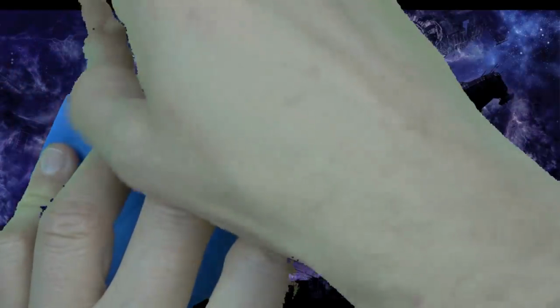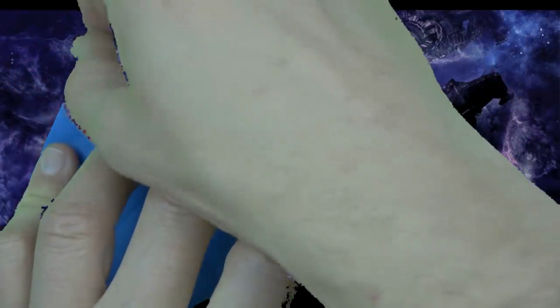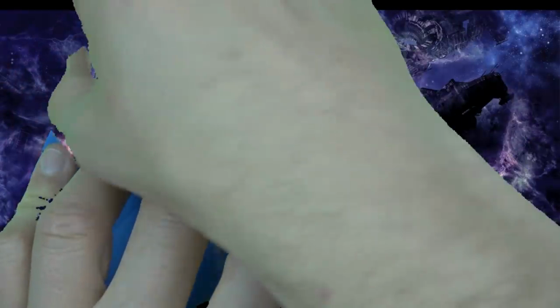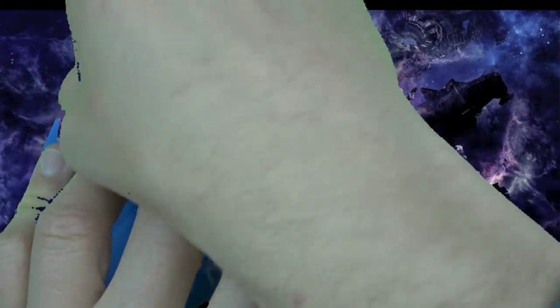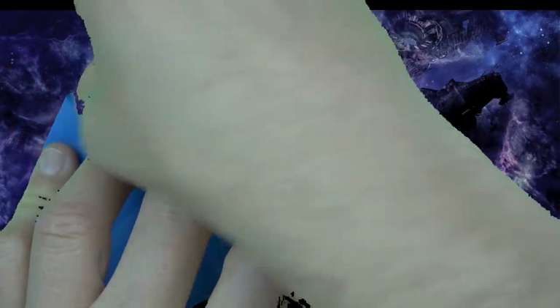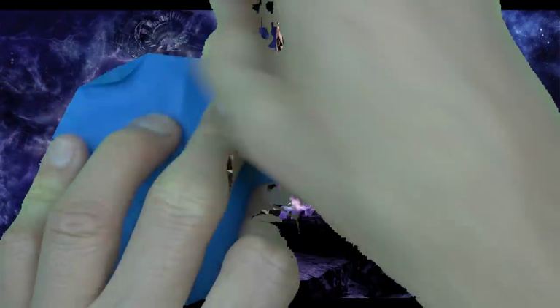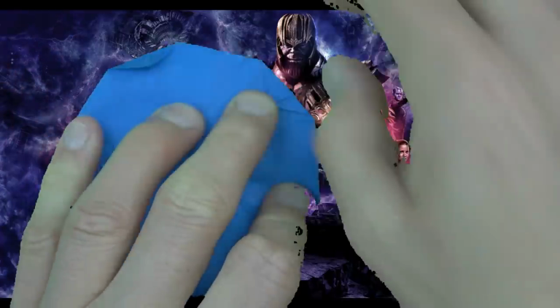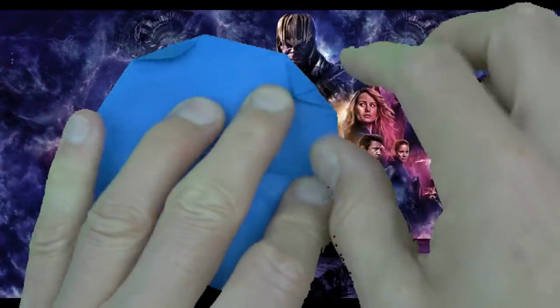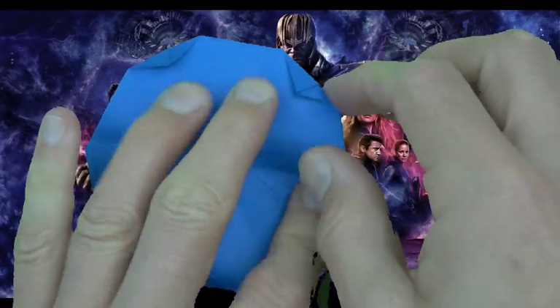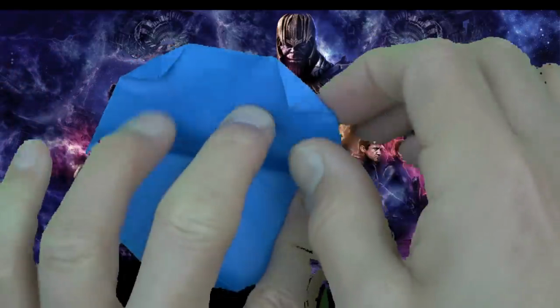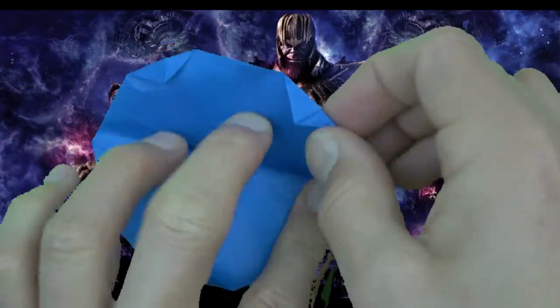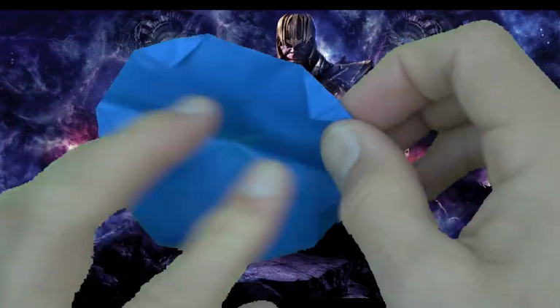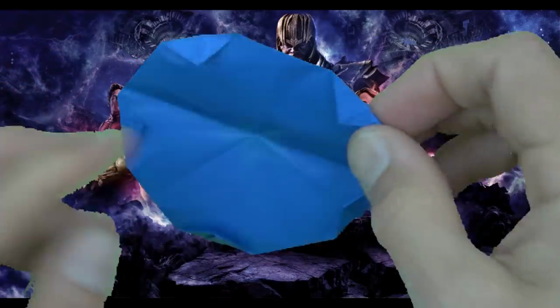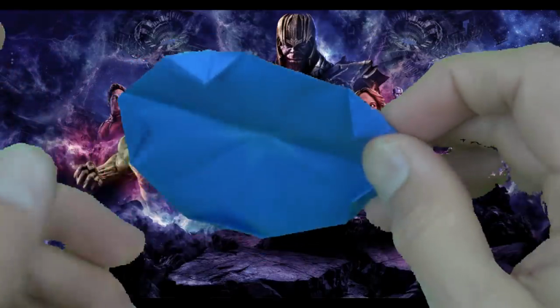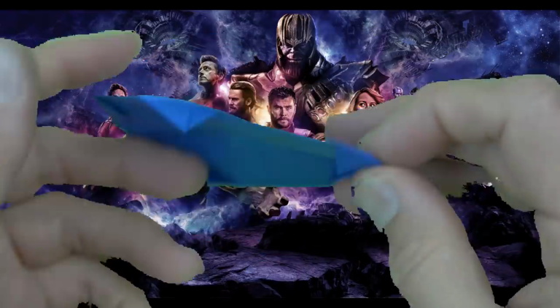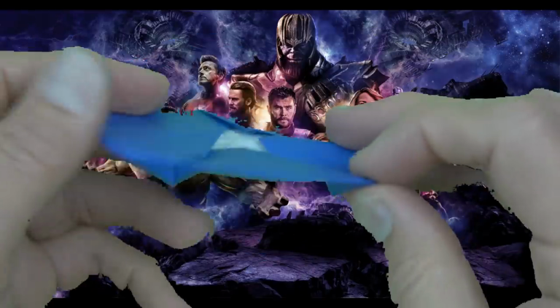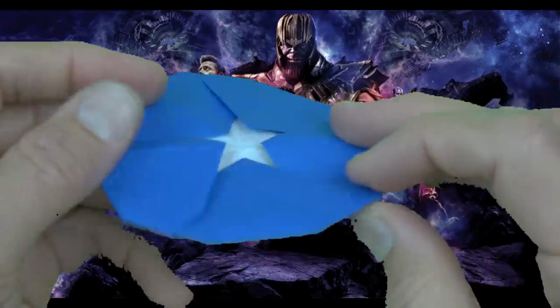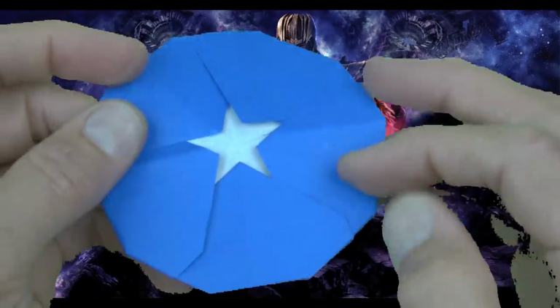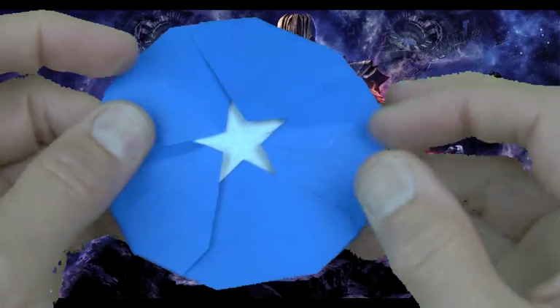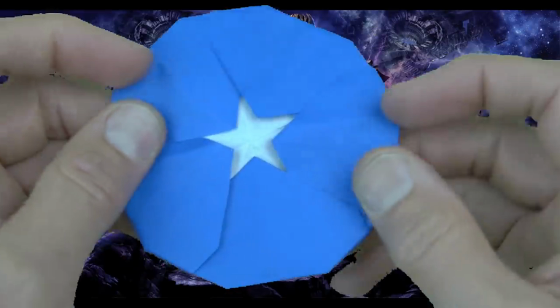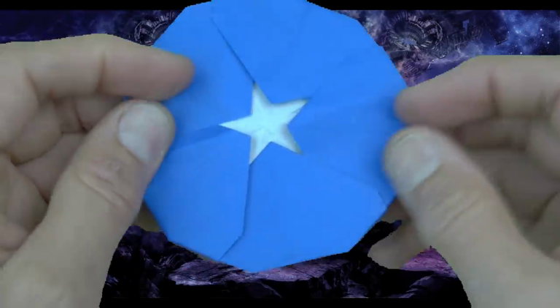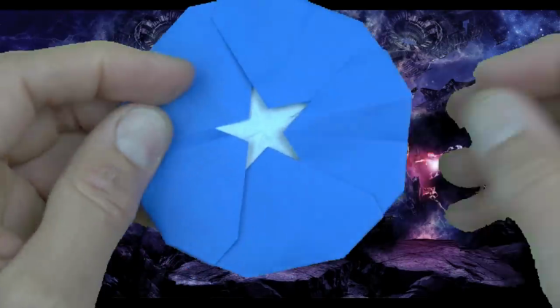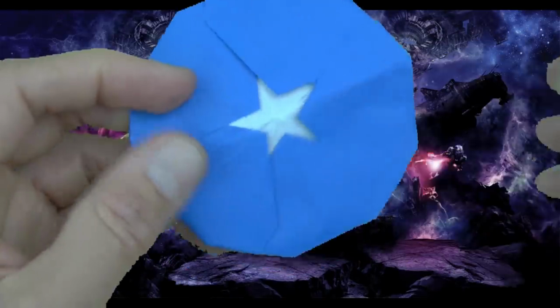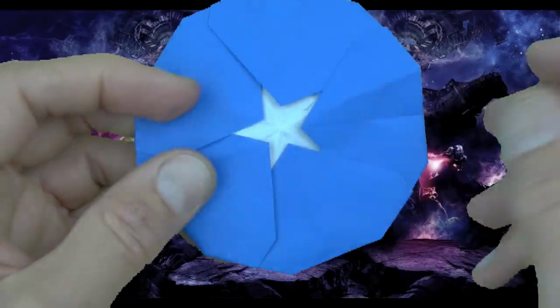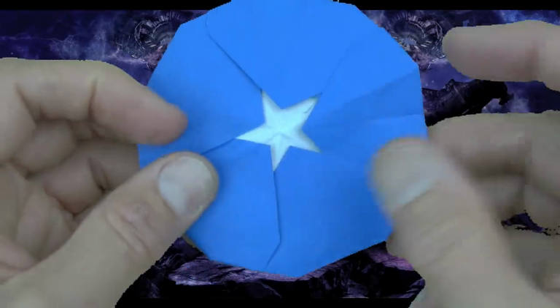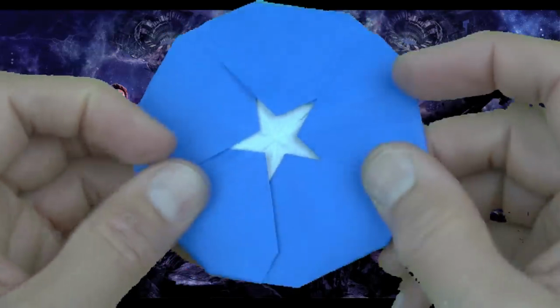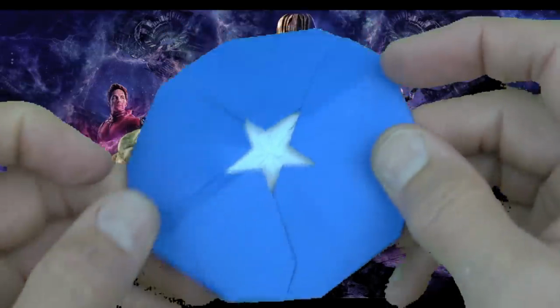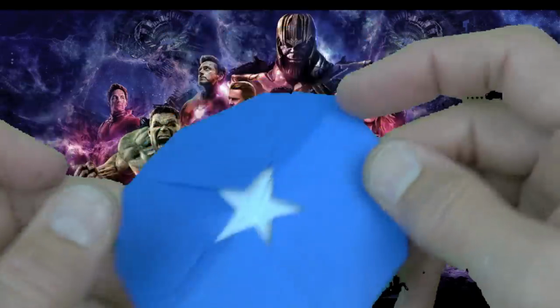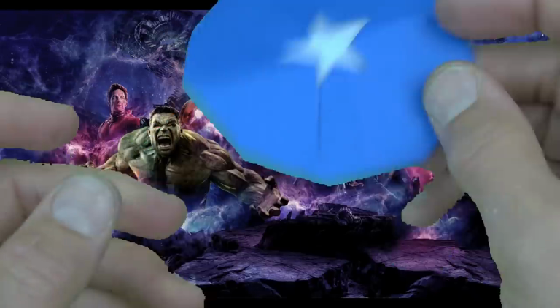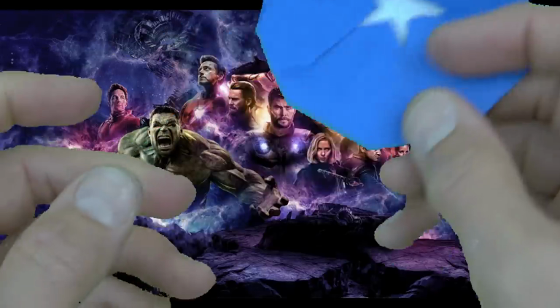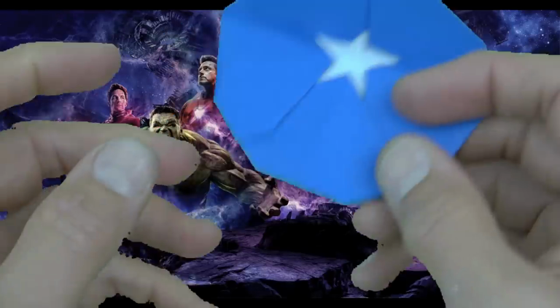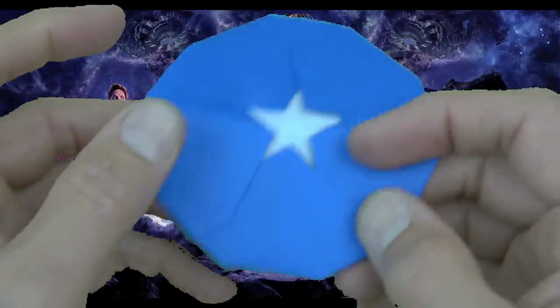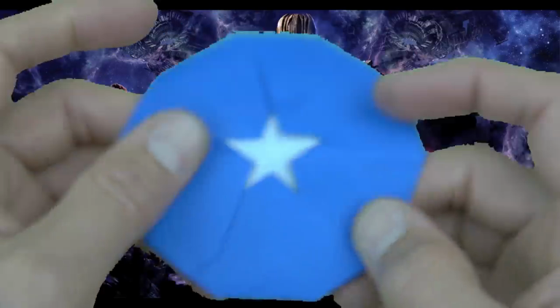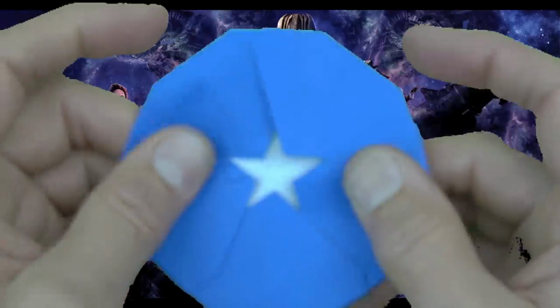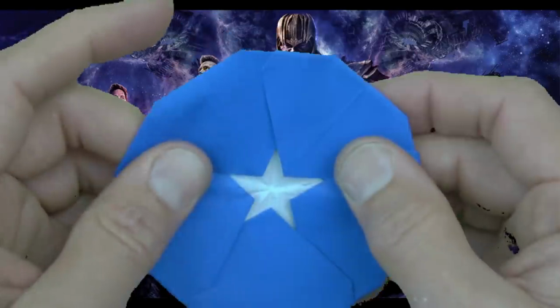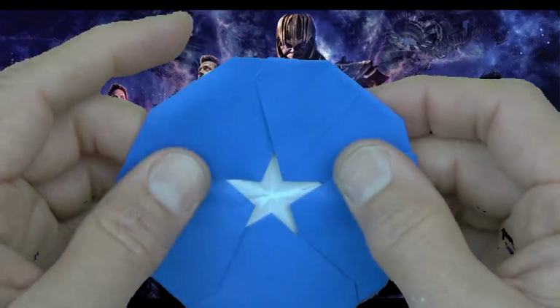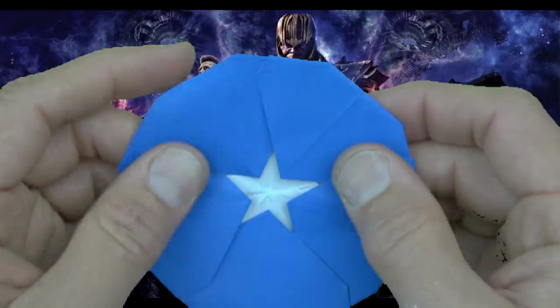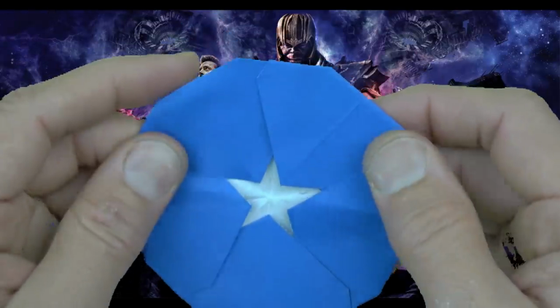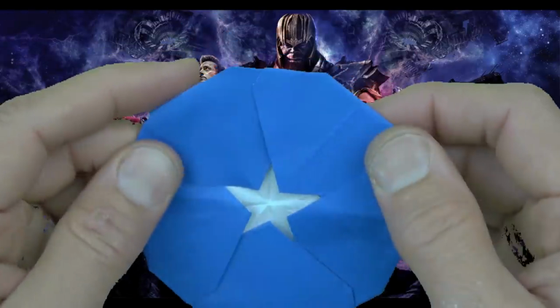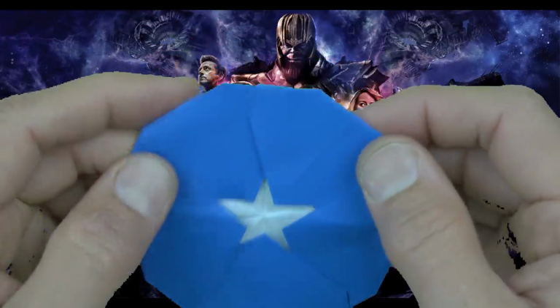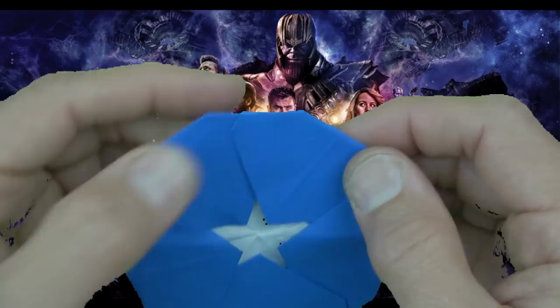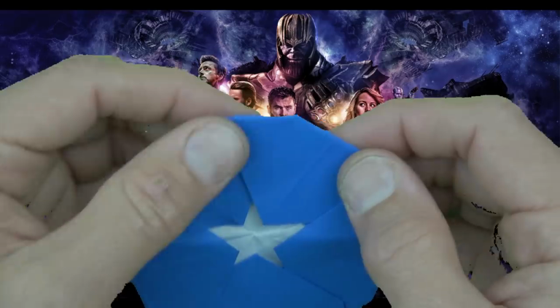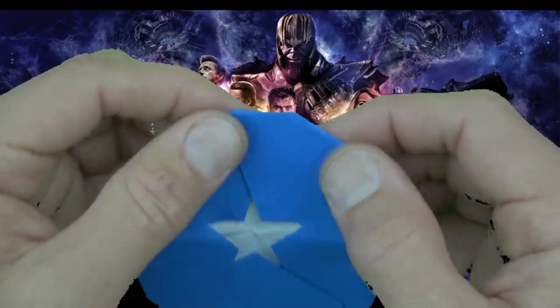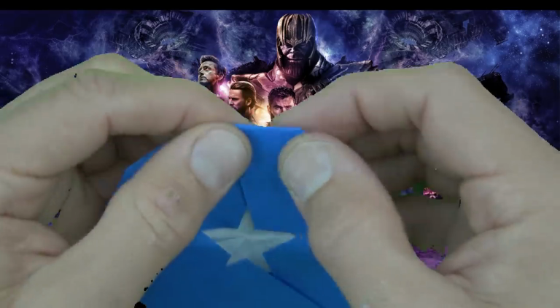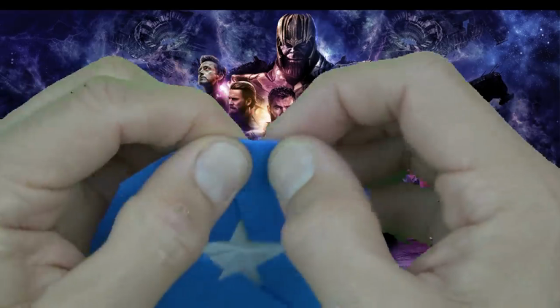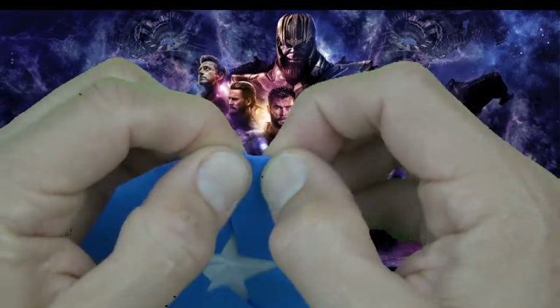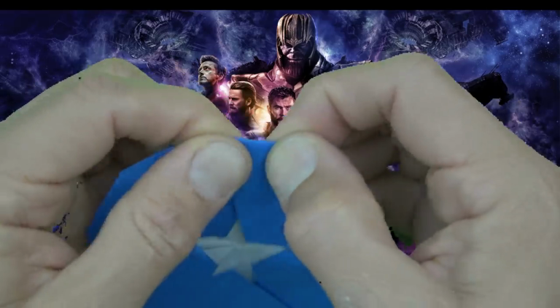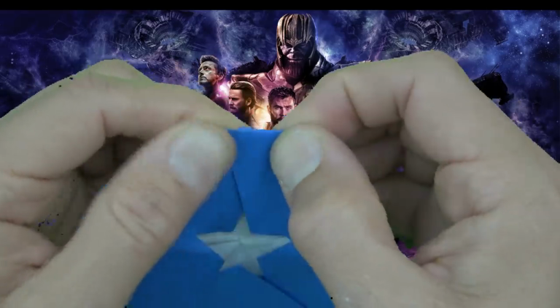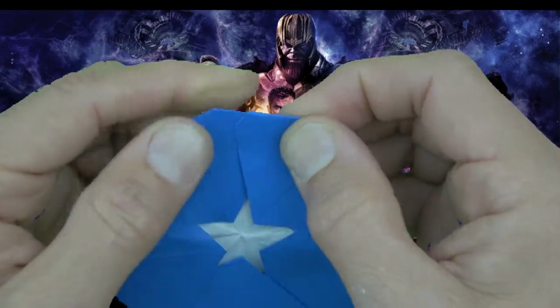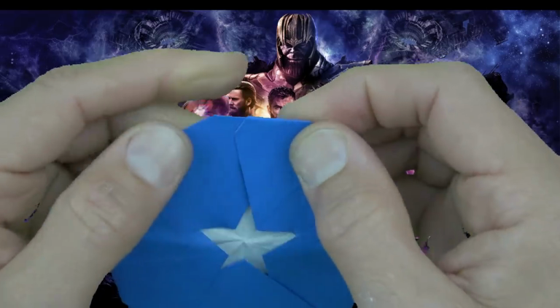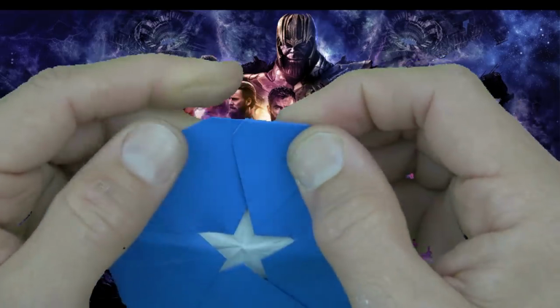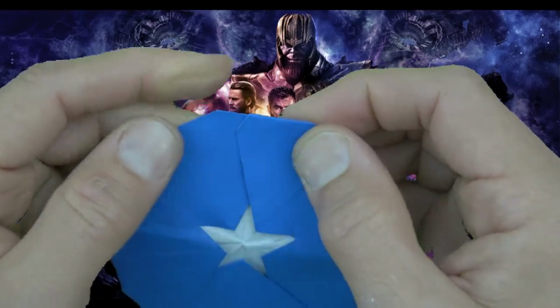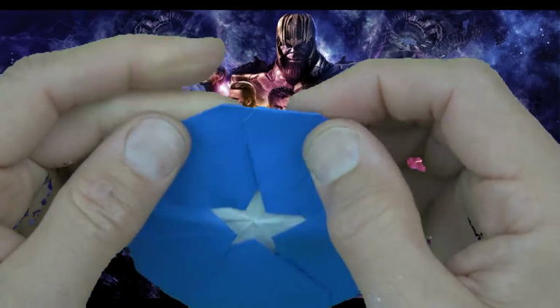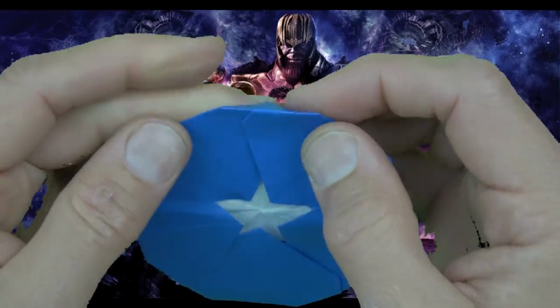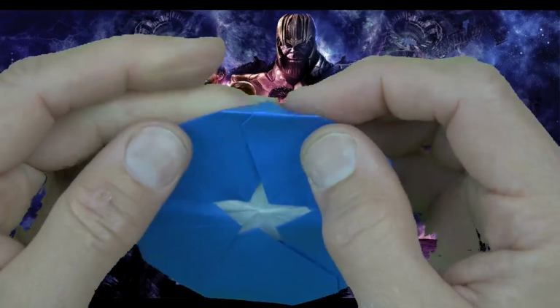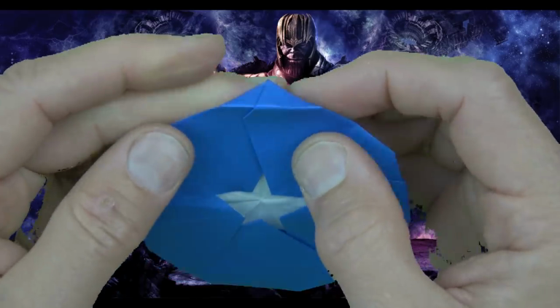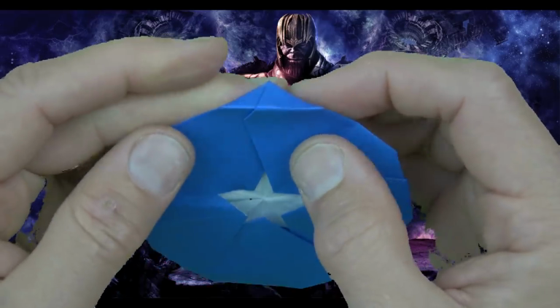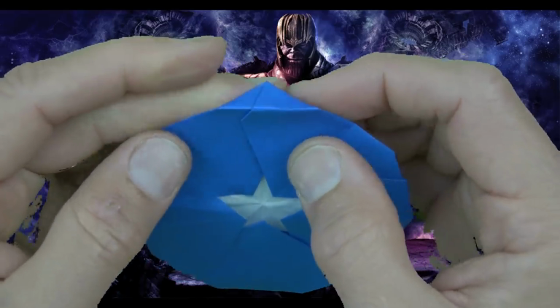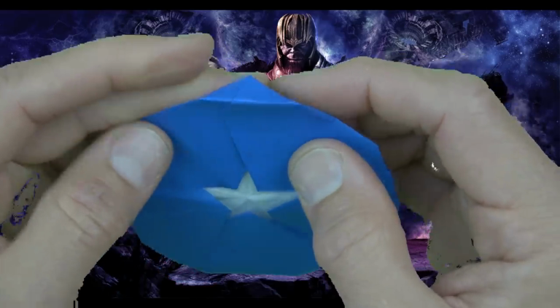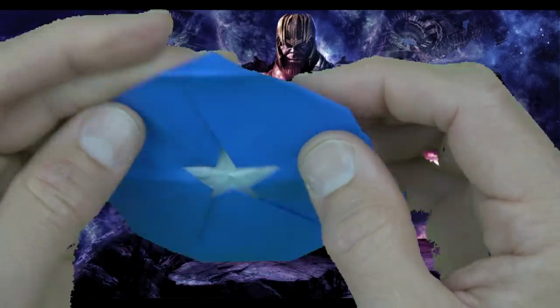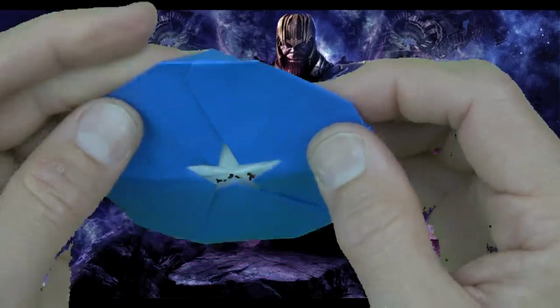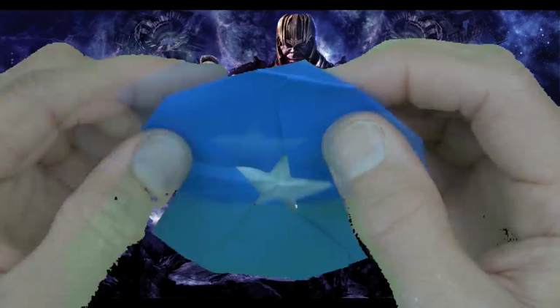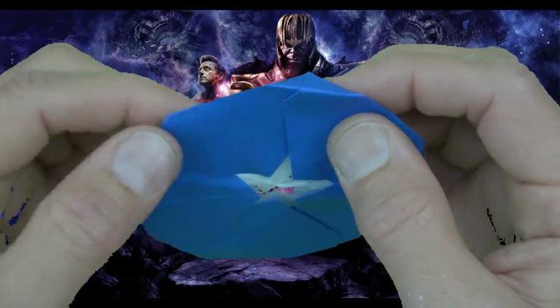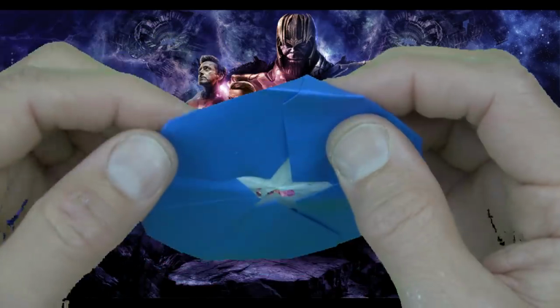So like this it'll fly, maybe not so well. But if you like it like this then you're done. But if you want it to fly really well, then this is what you do.